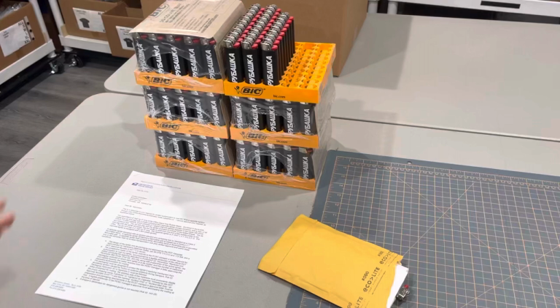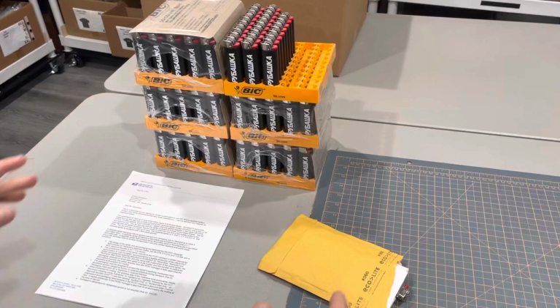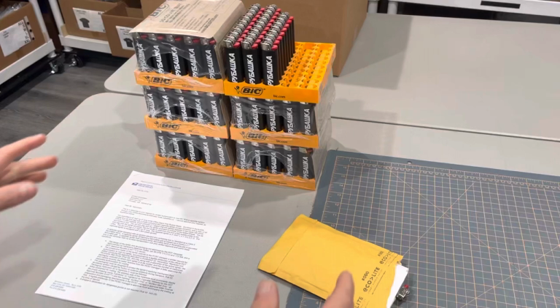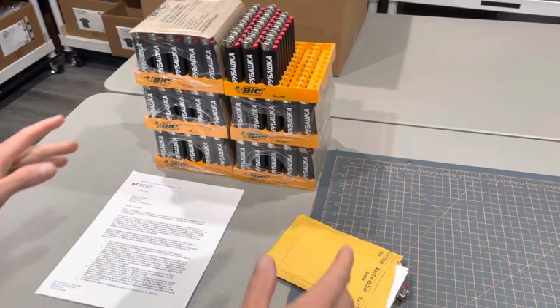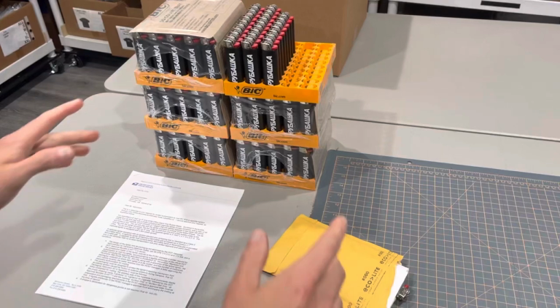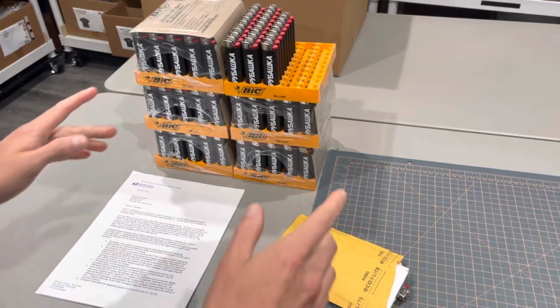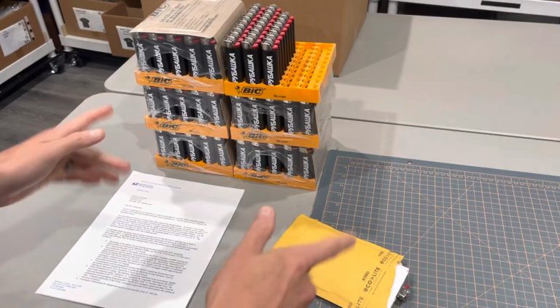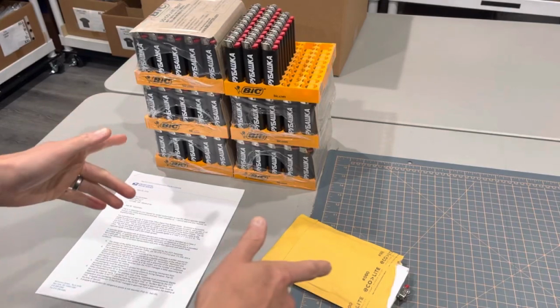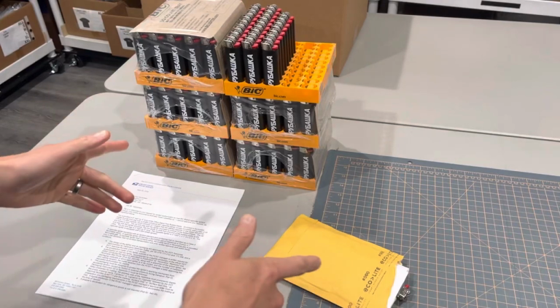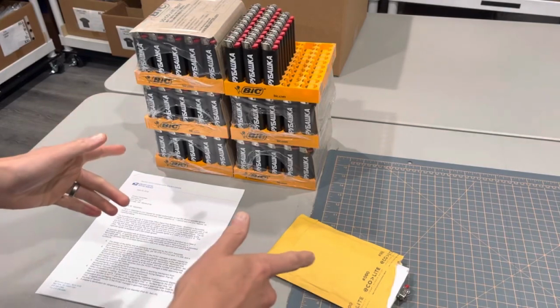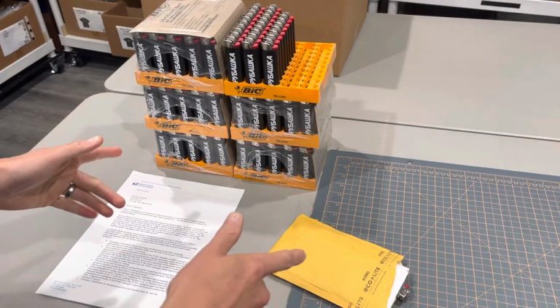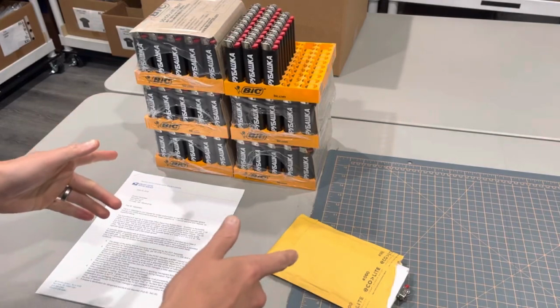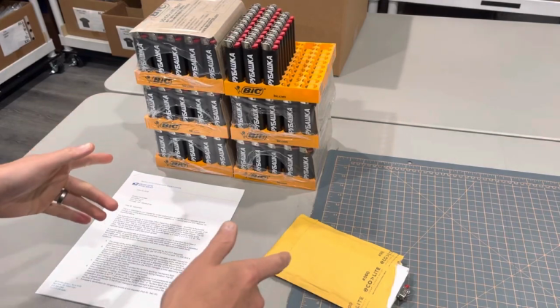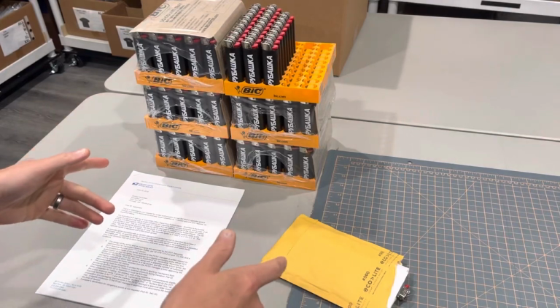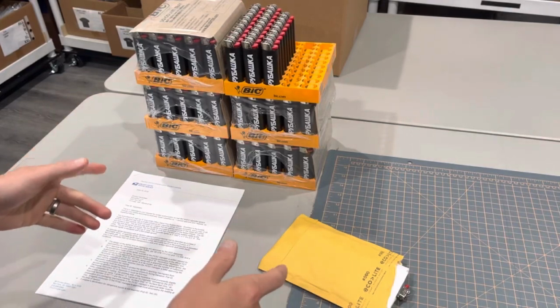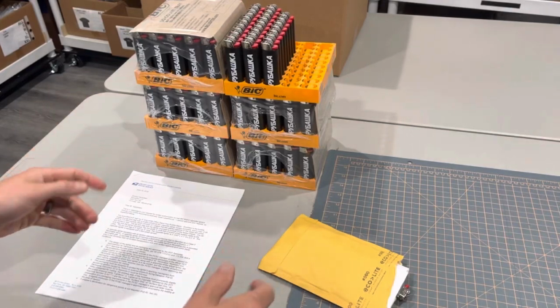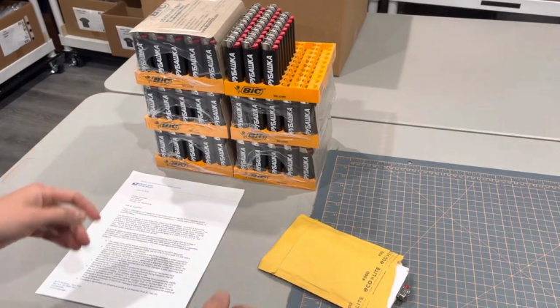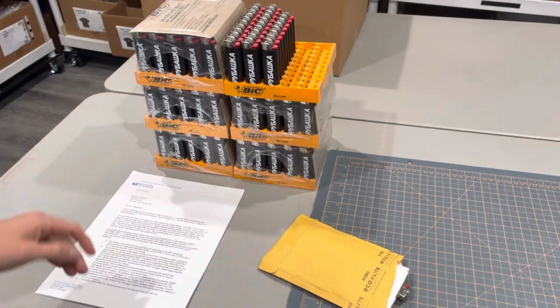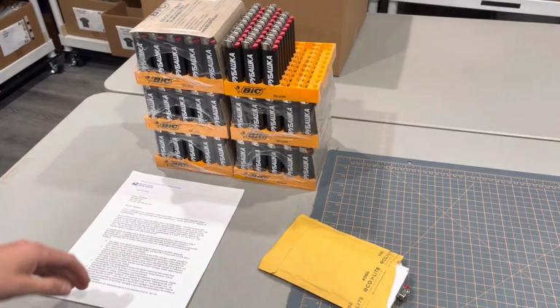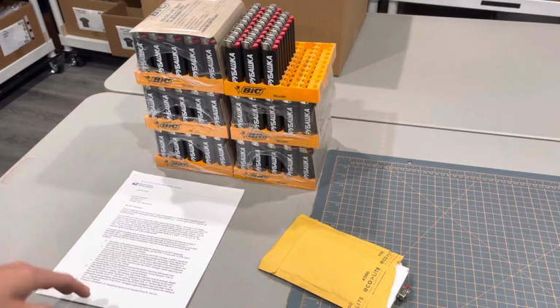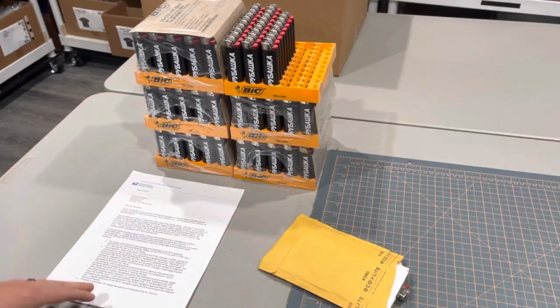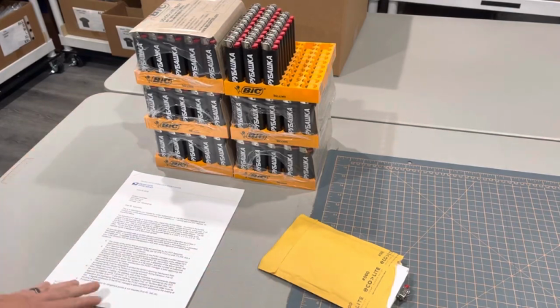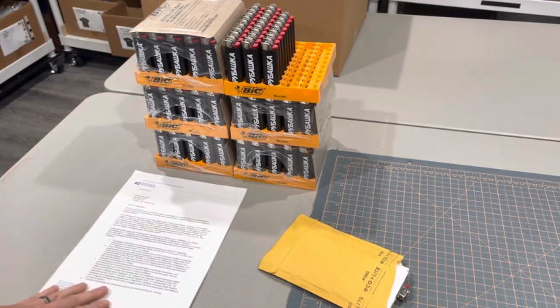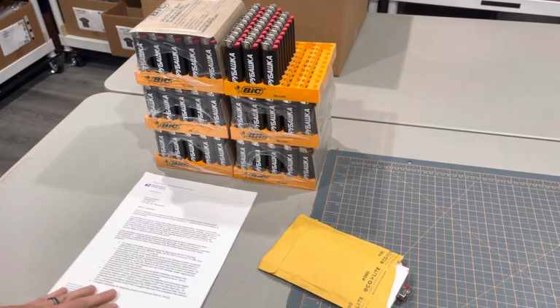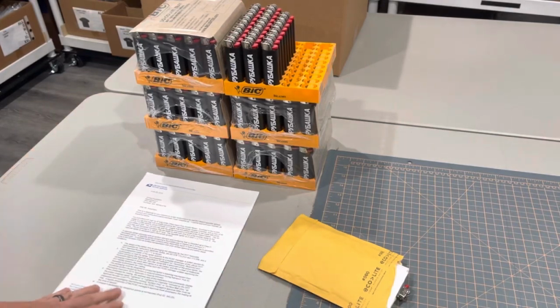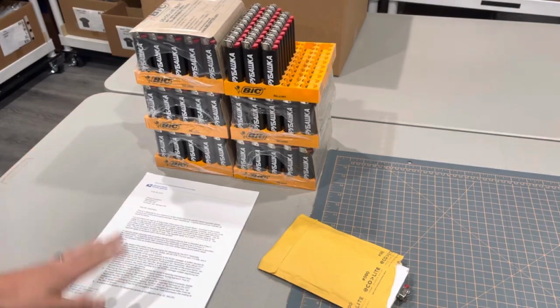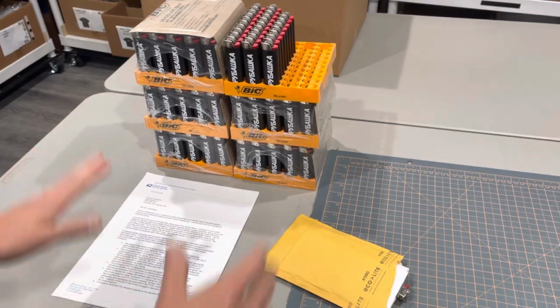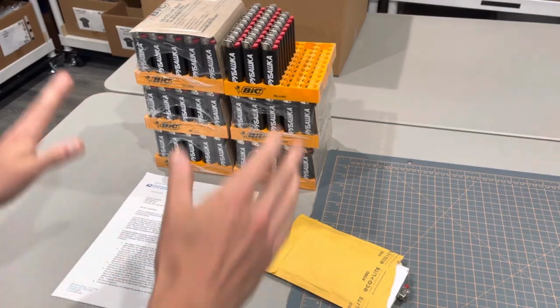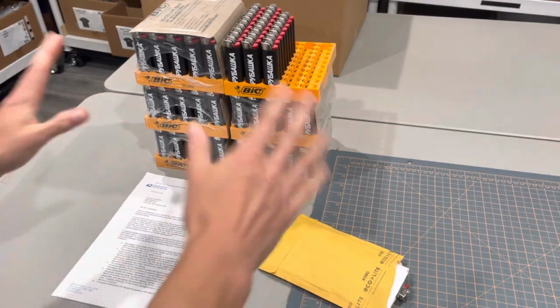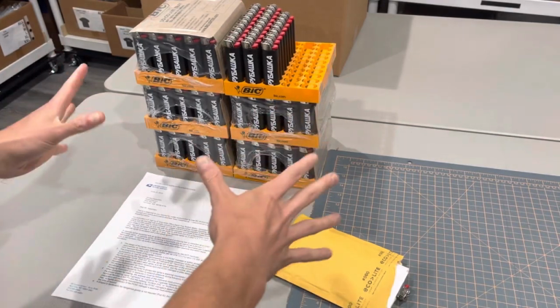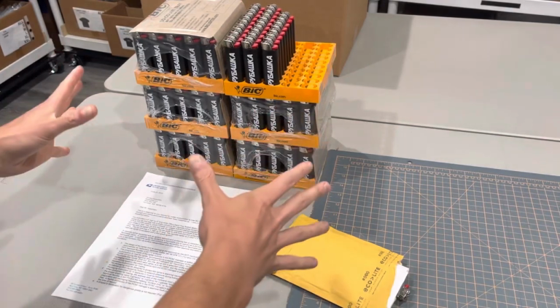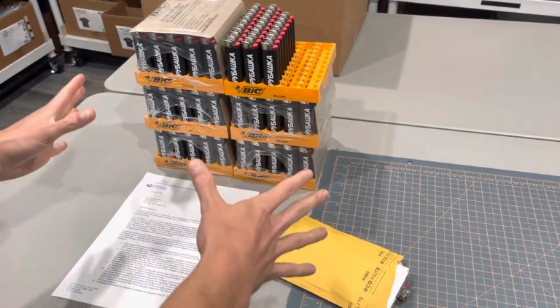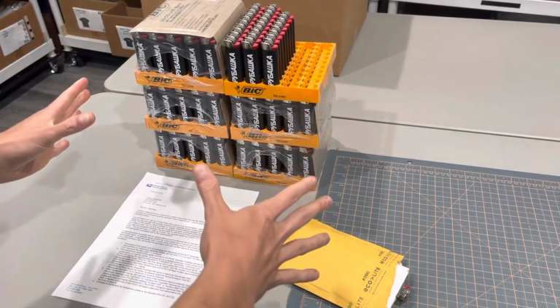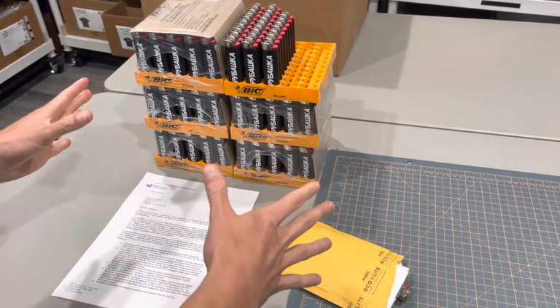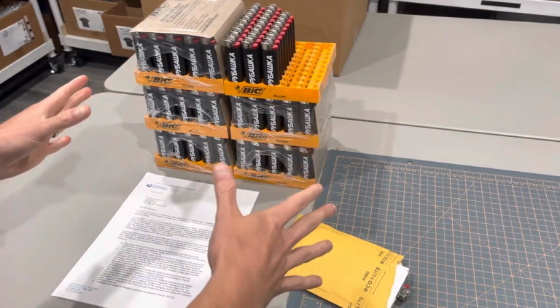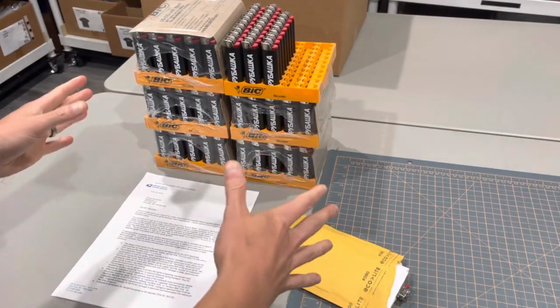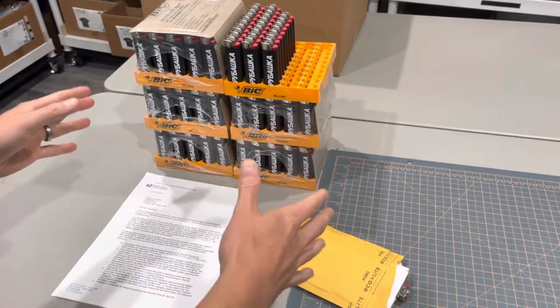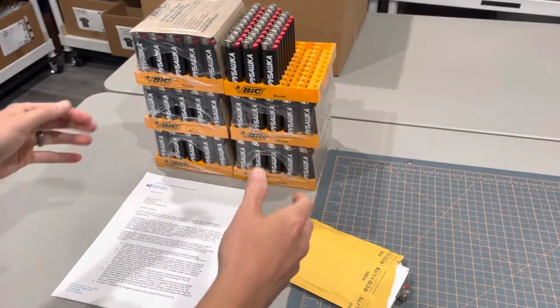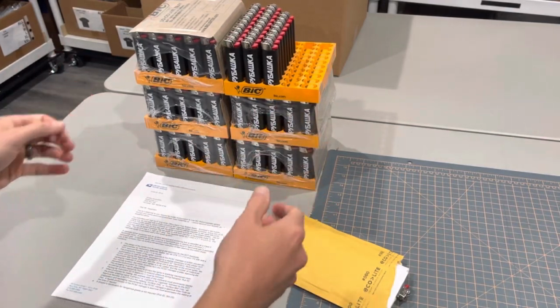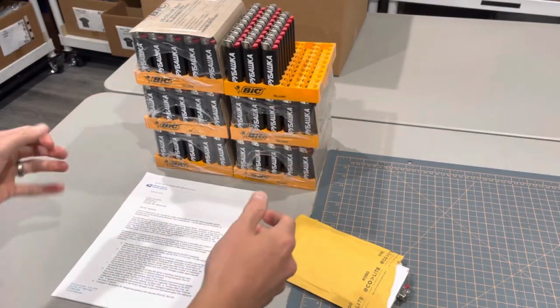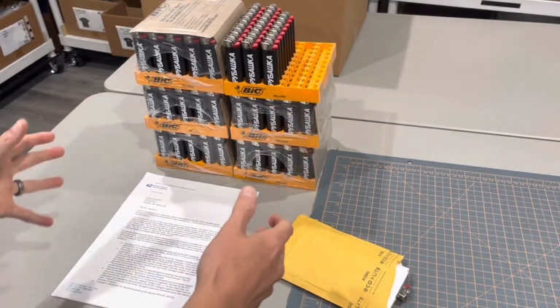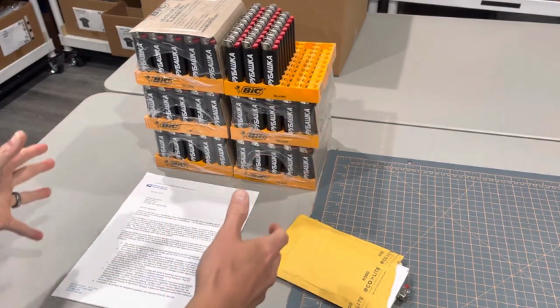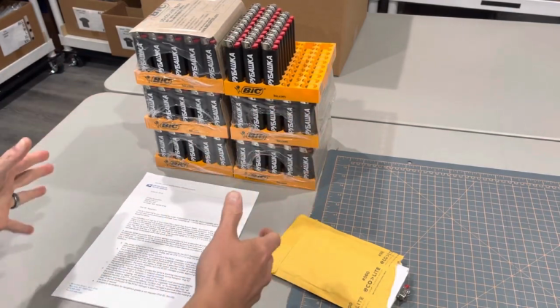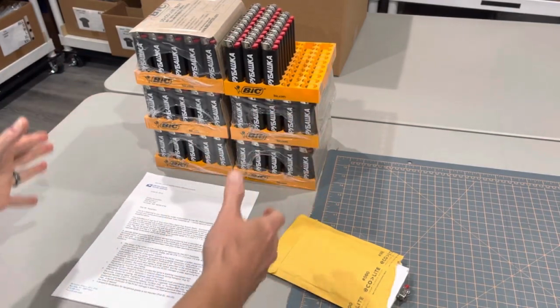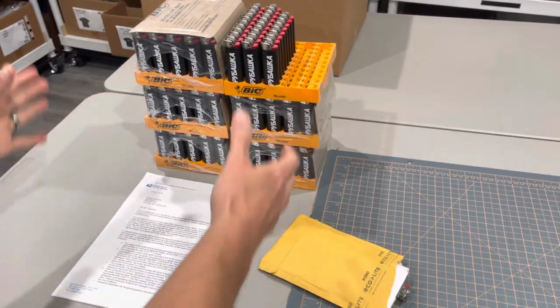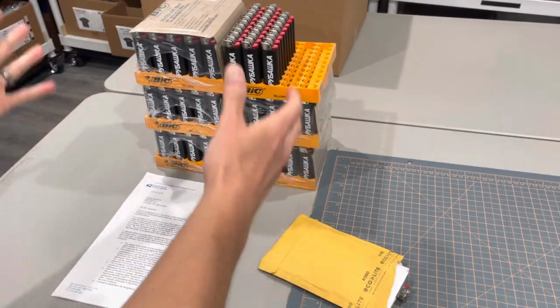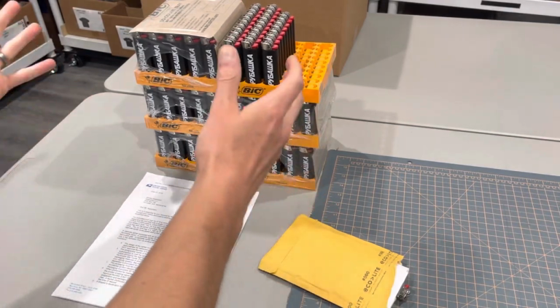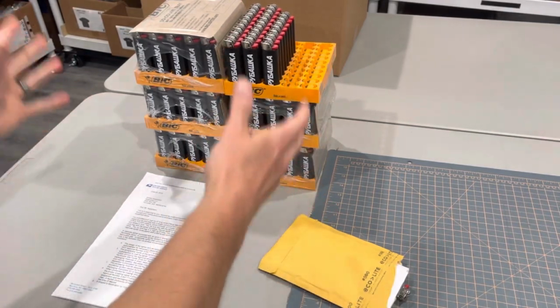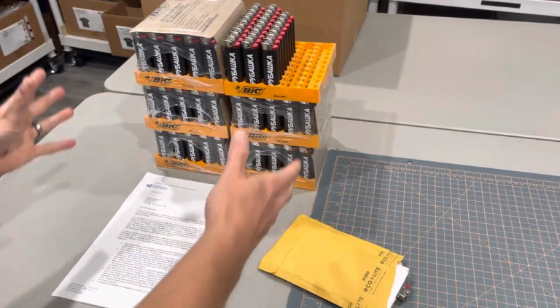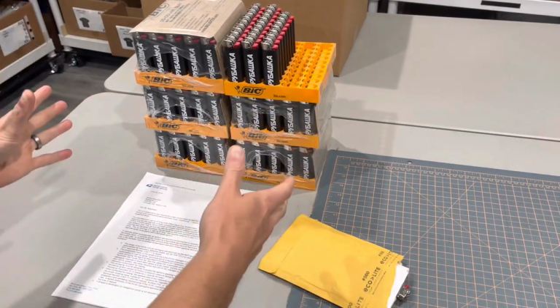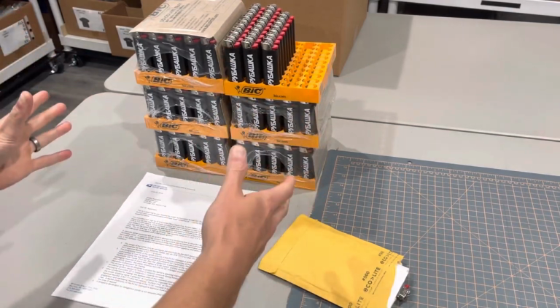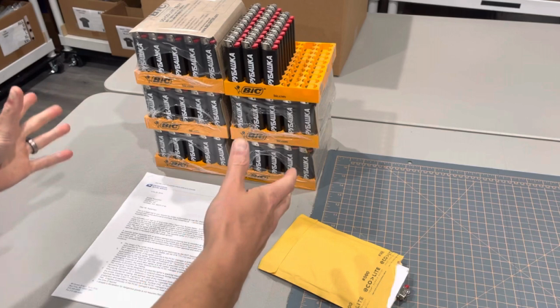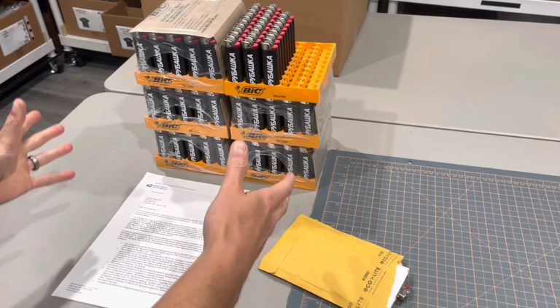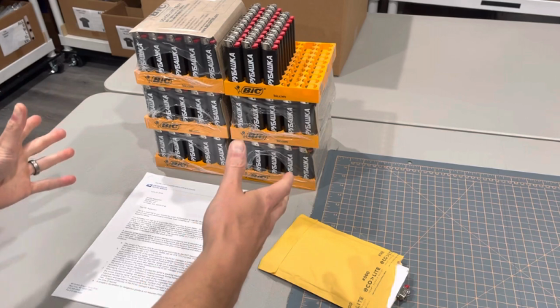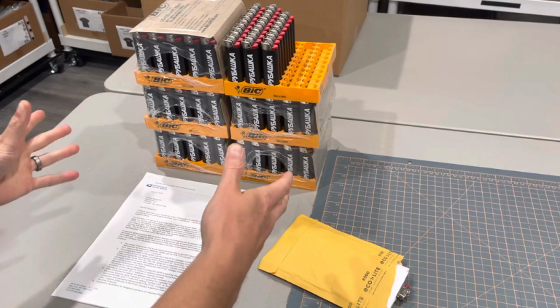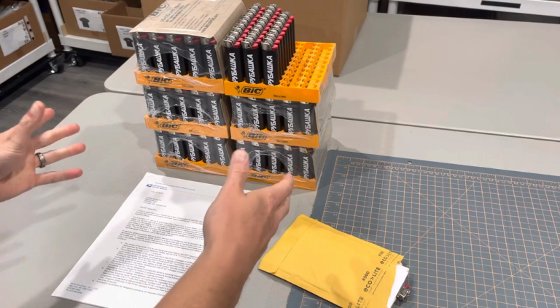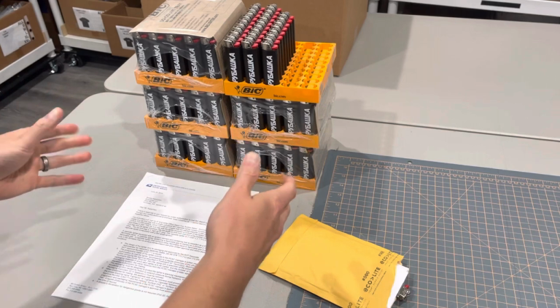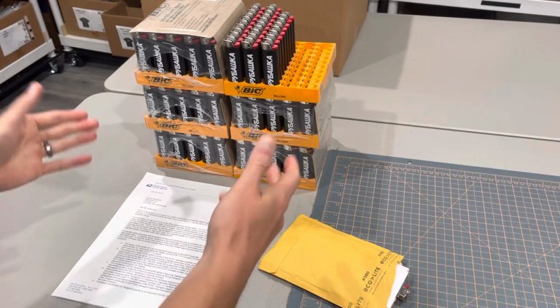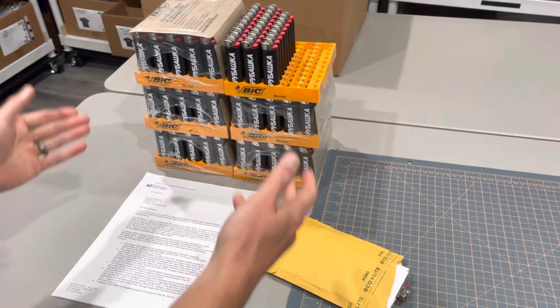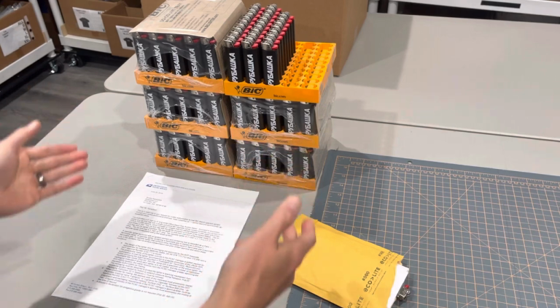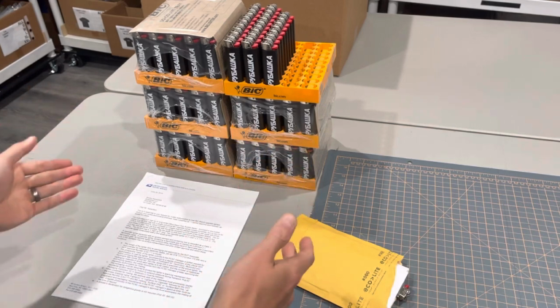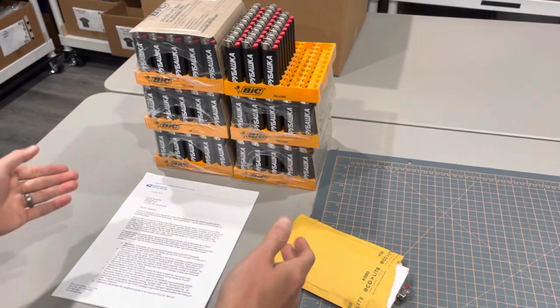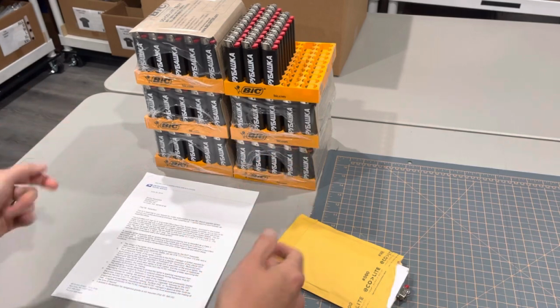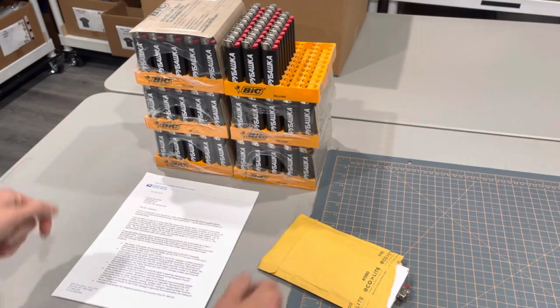Hey friends, it's Dimitri Utherbrushka Streetwear. As you can tell in front of me, there is a gigantic tower of lighters.